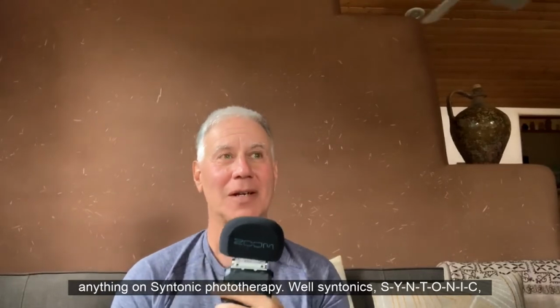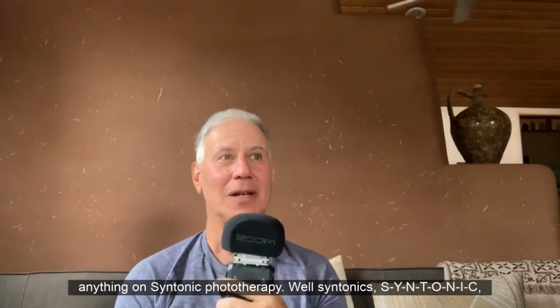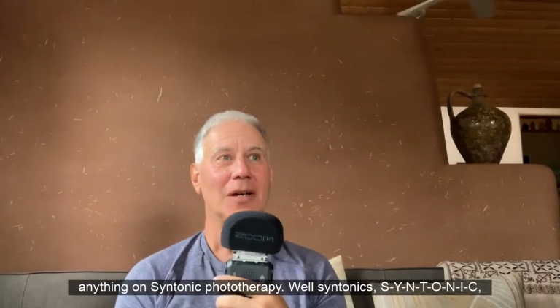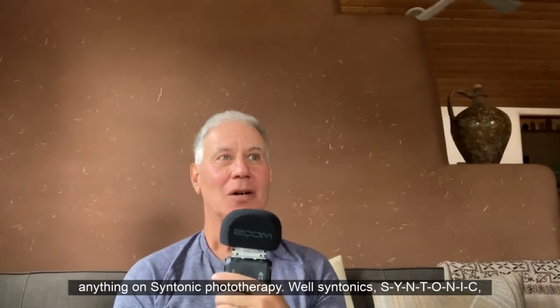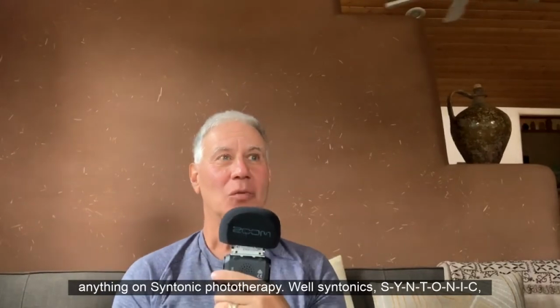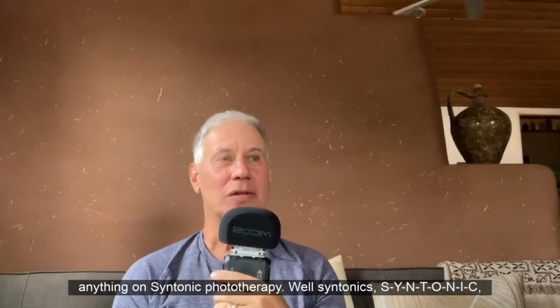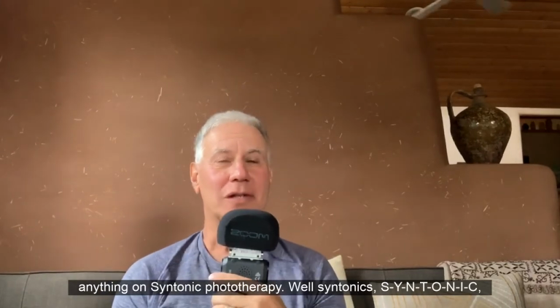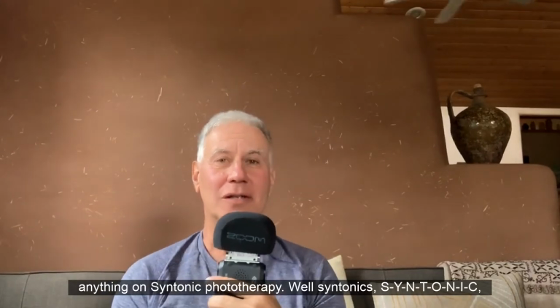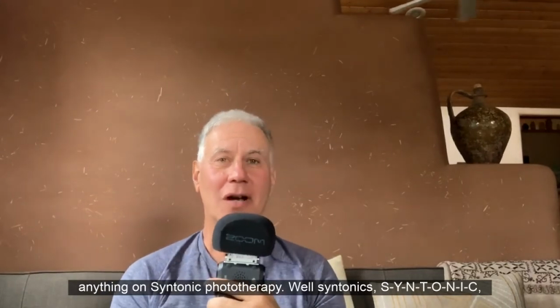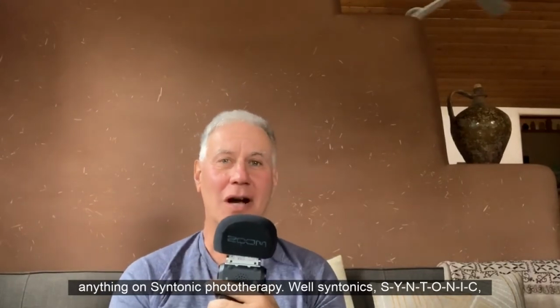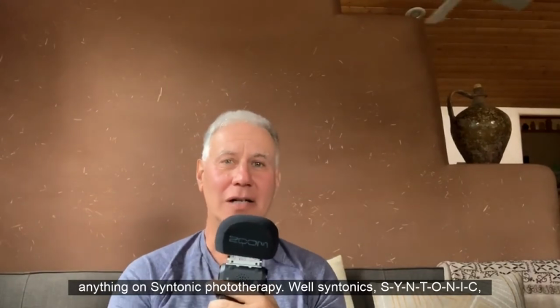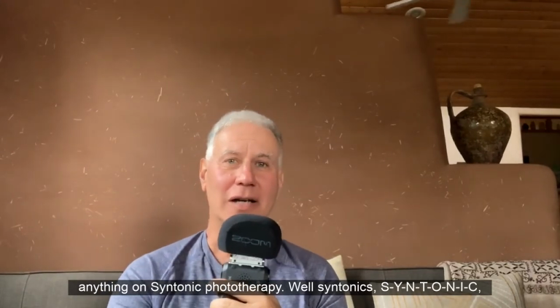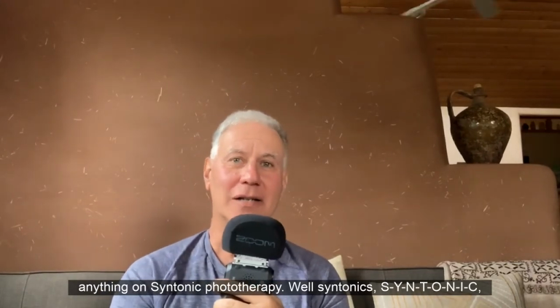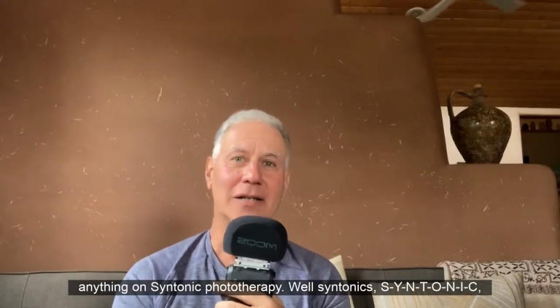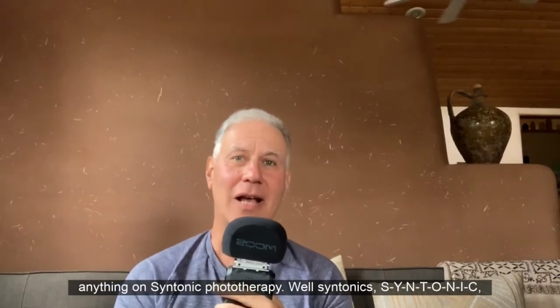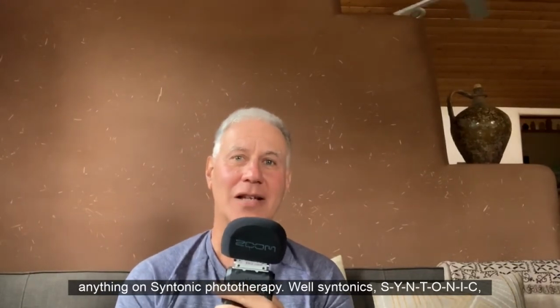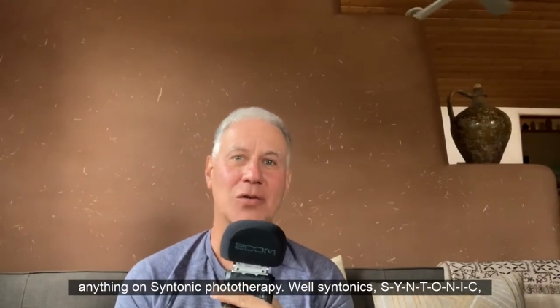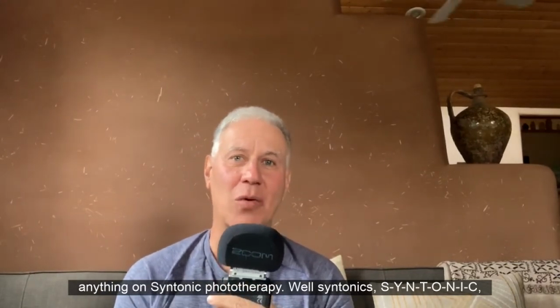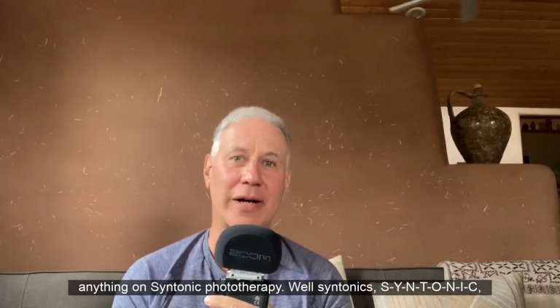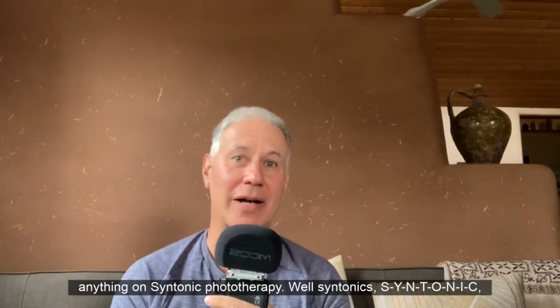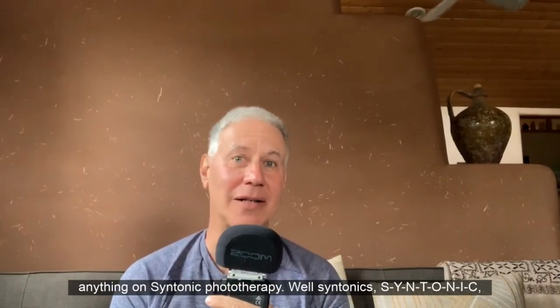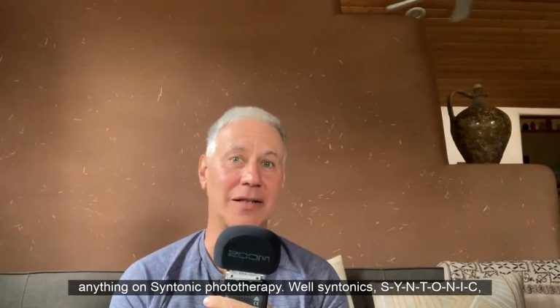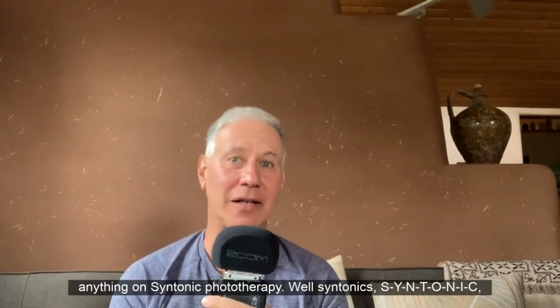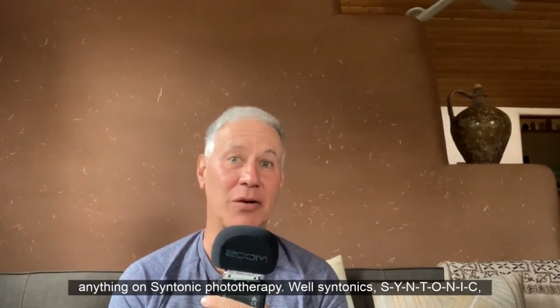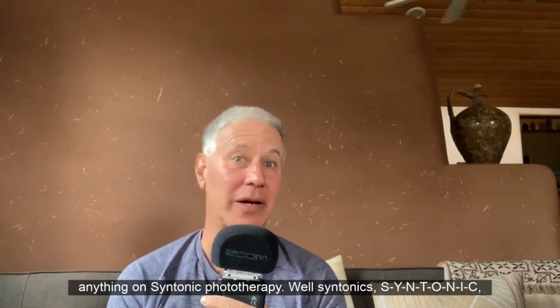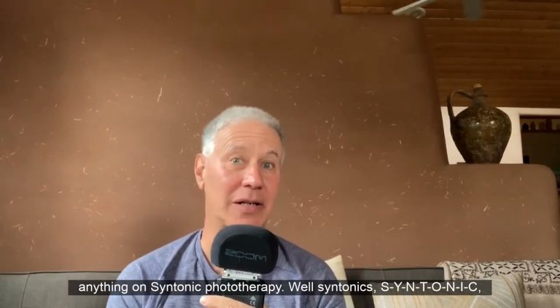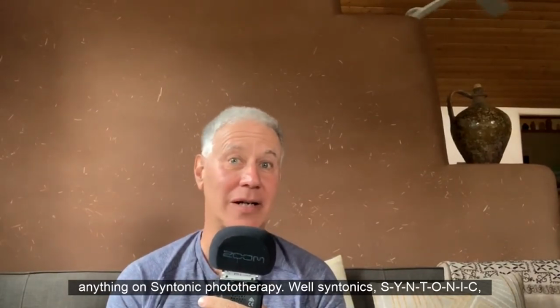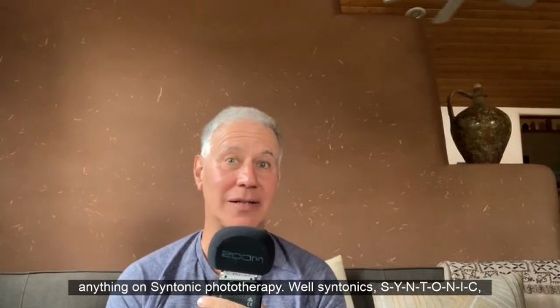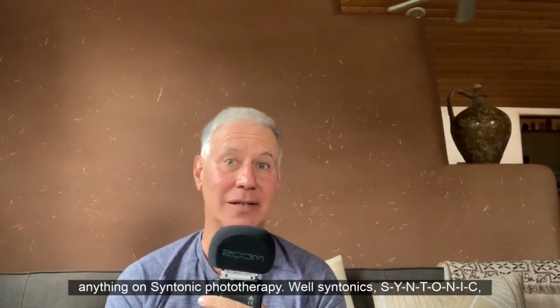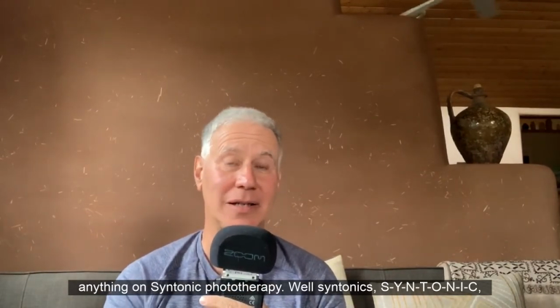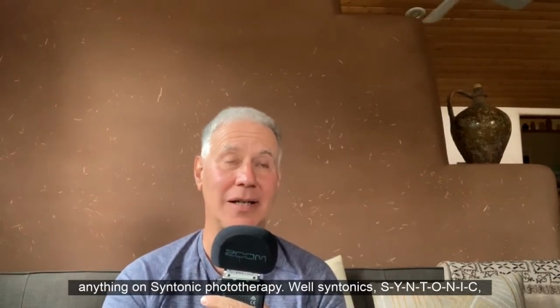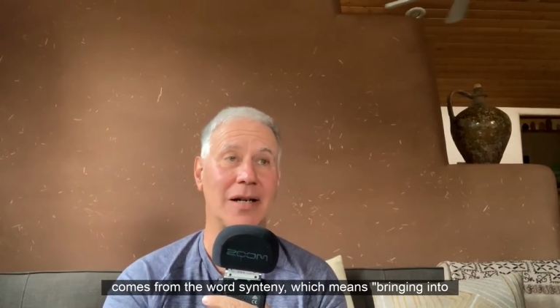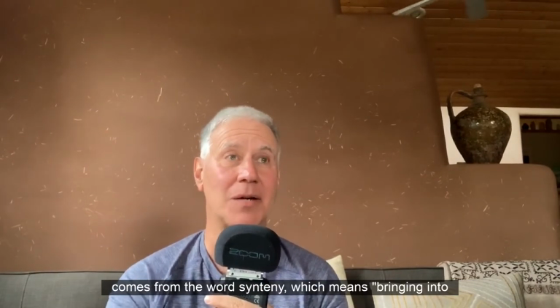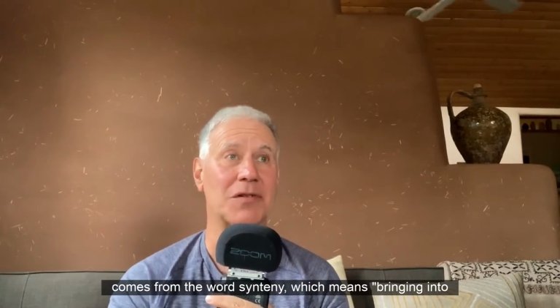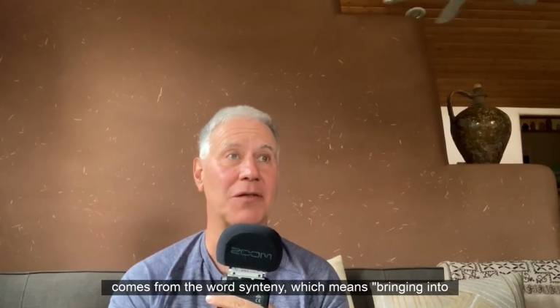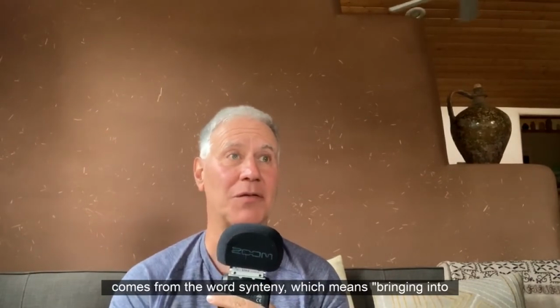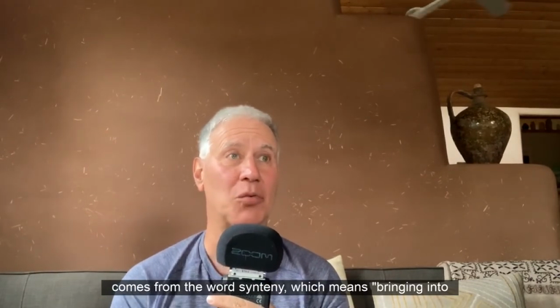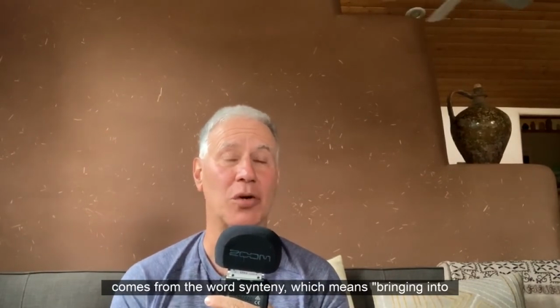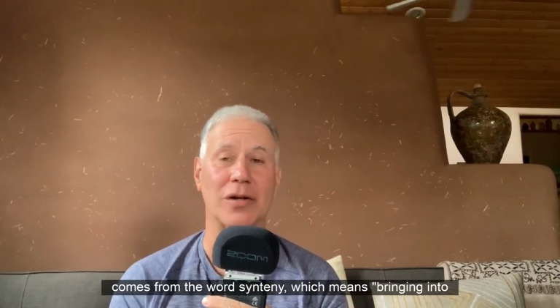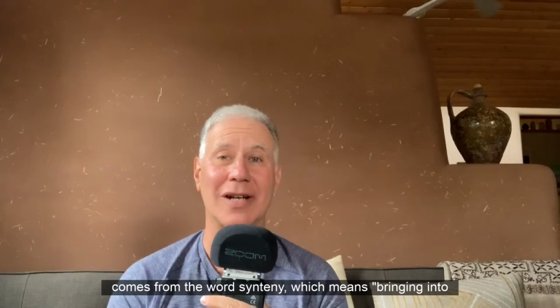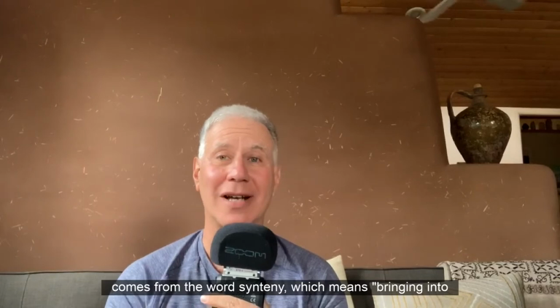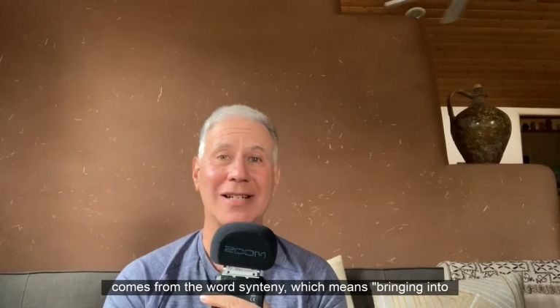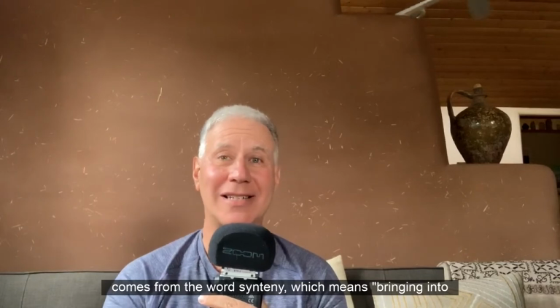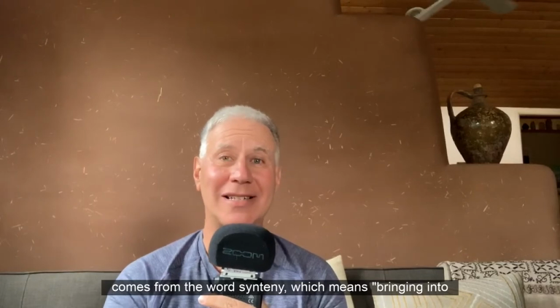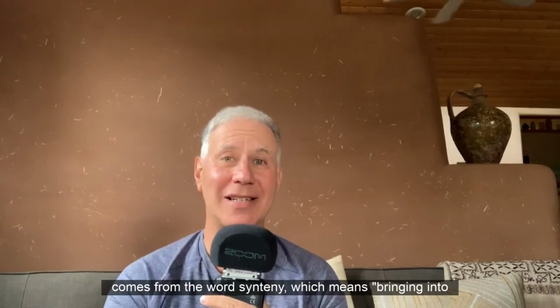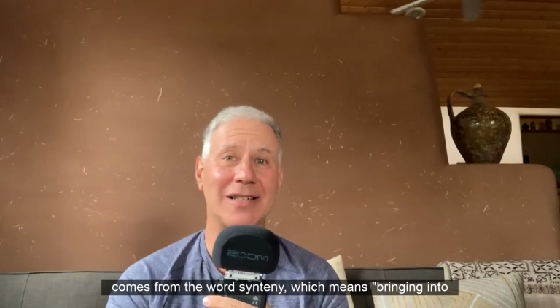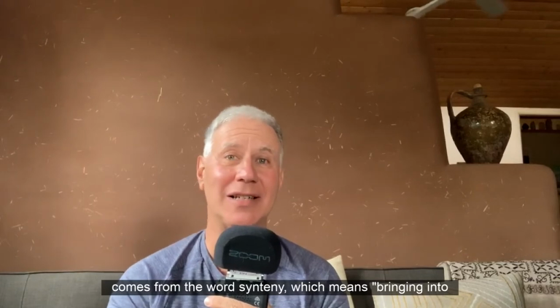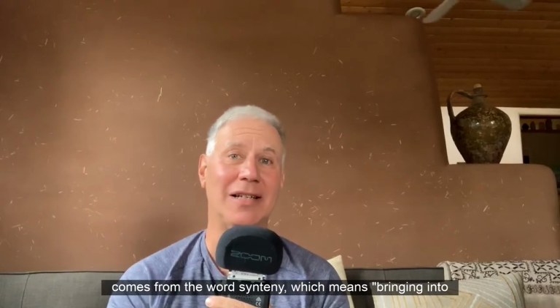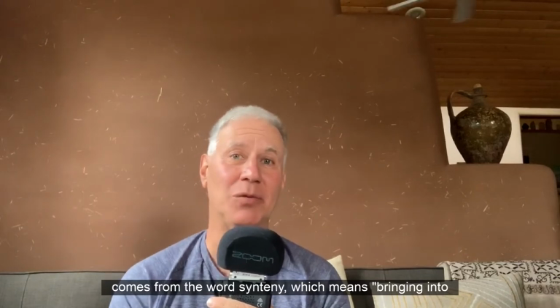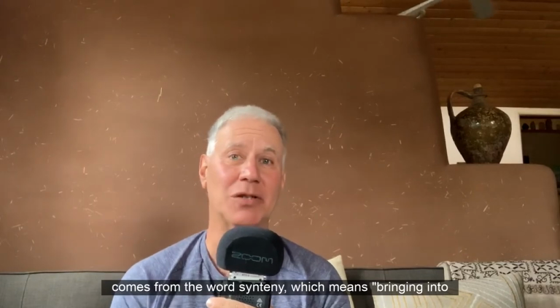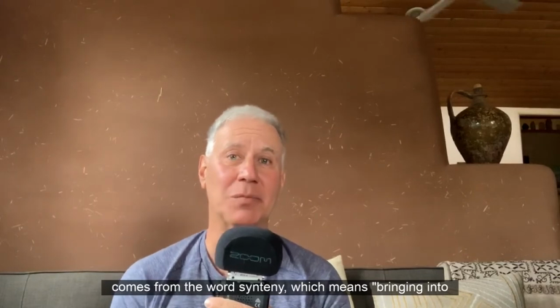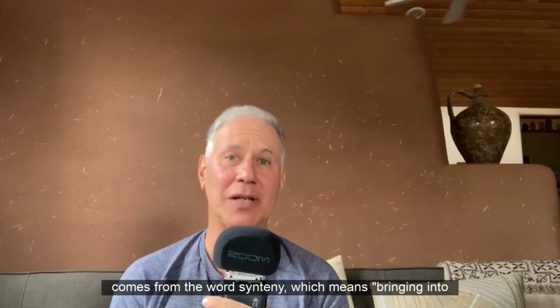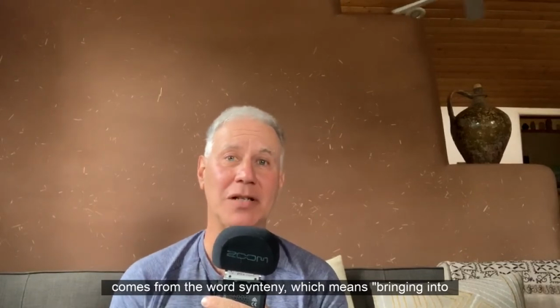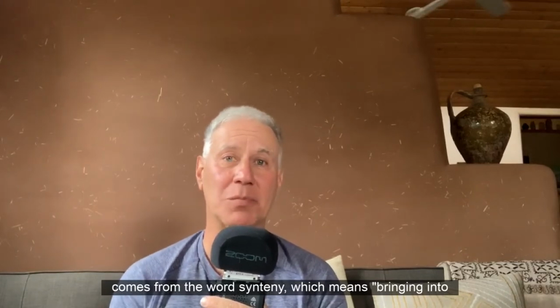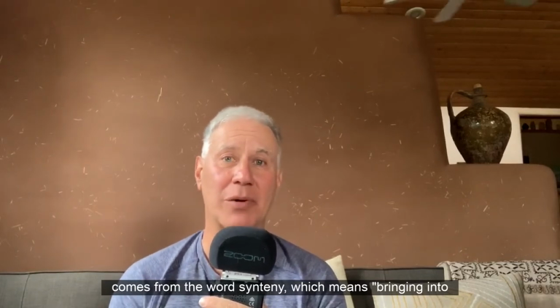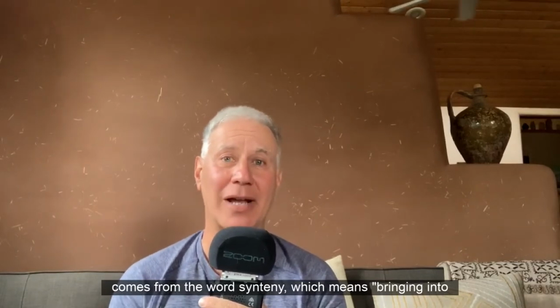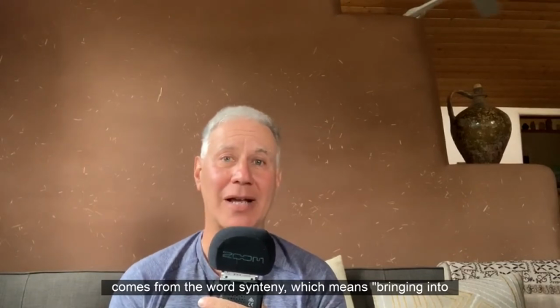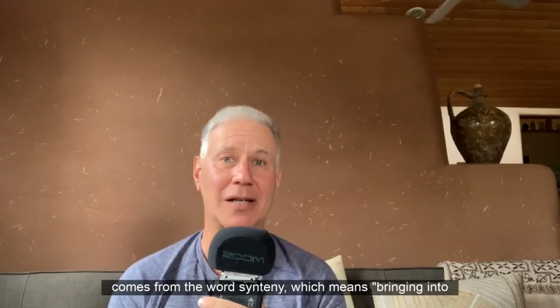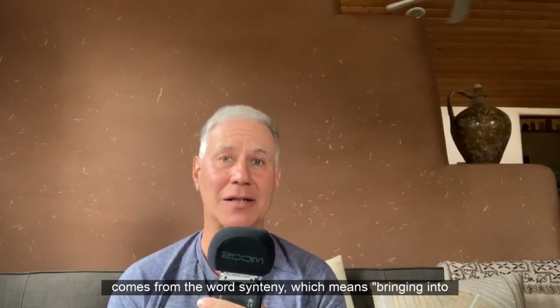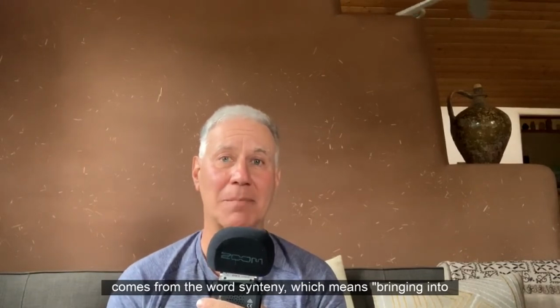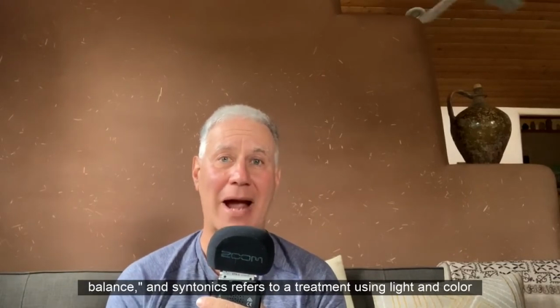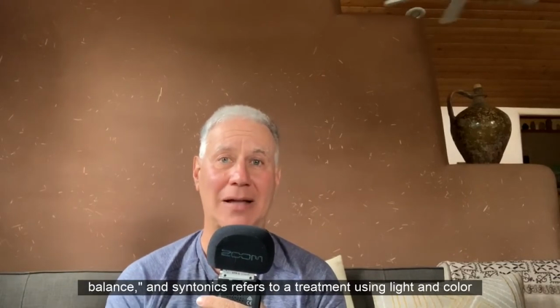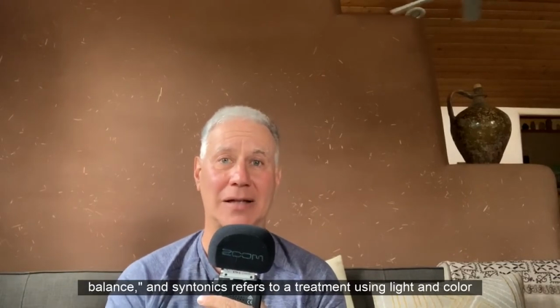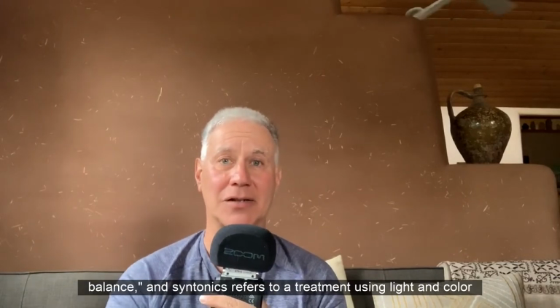Syntonics — S-Y-N-T-O-N-I-C — comes from the word syntony, which means bringing into balance.